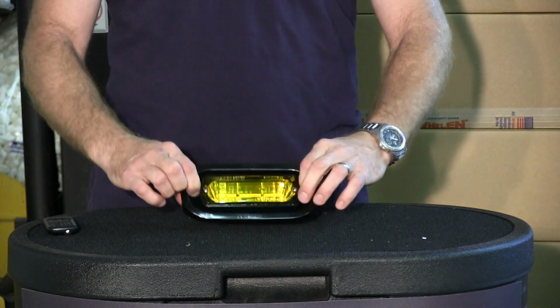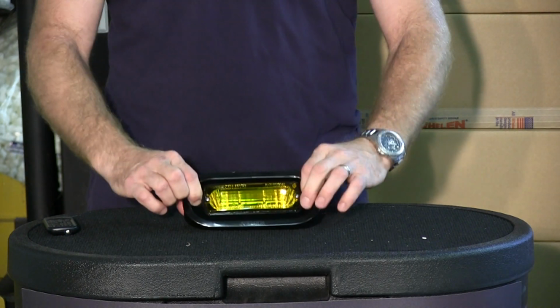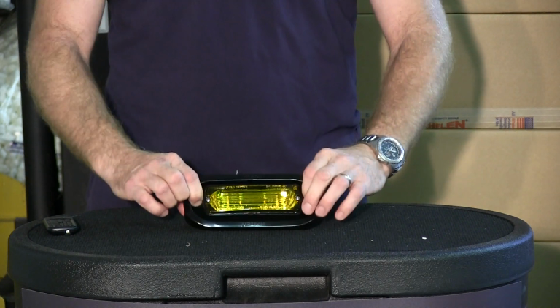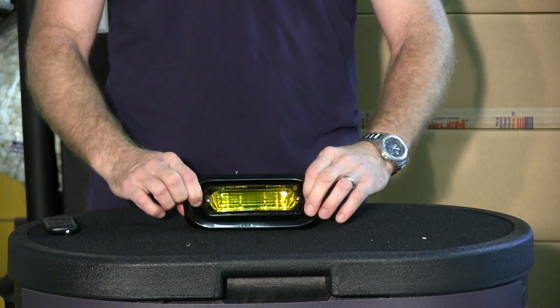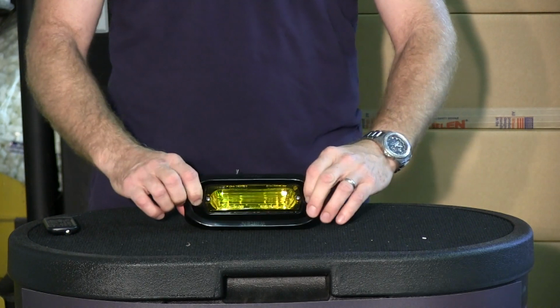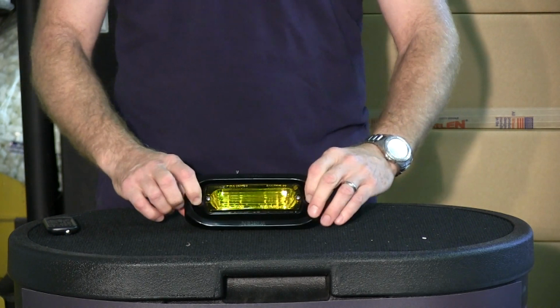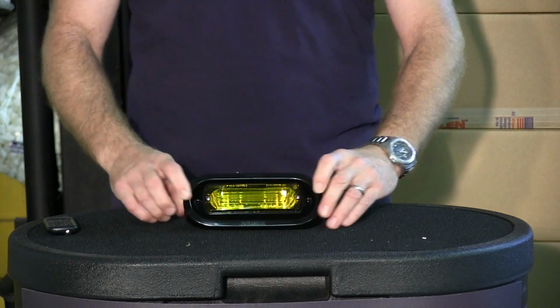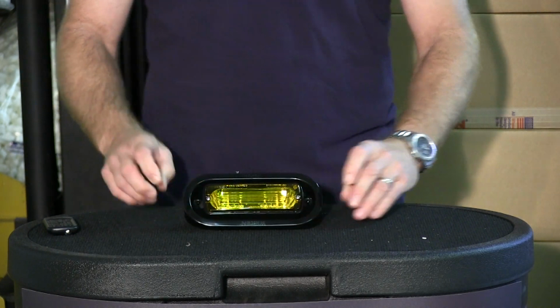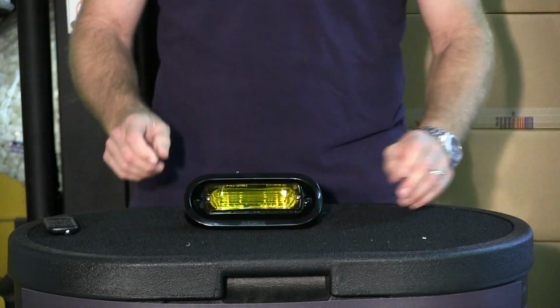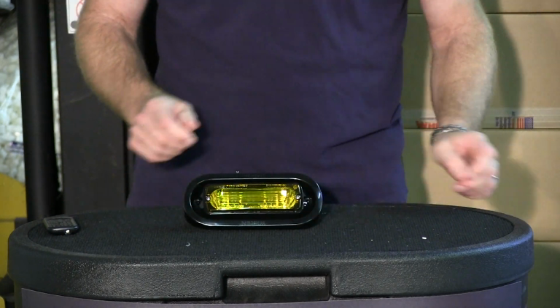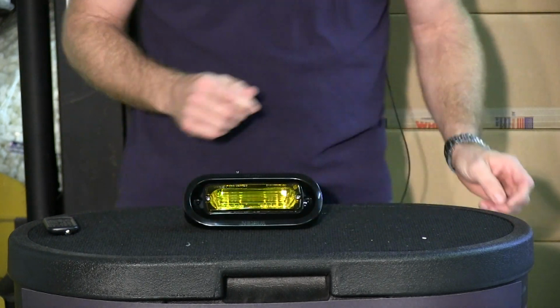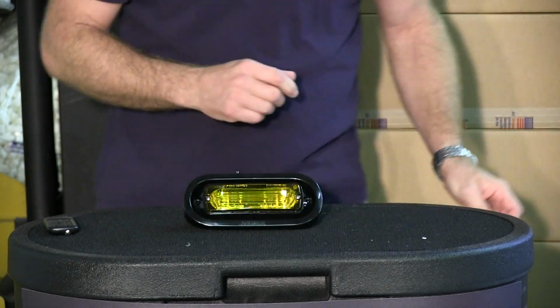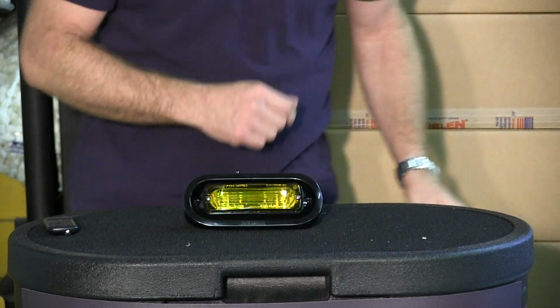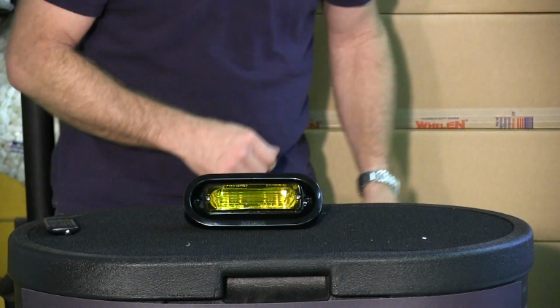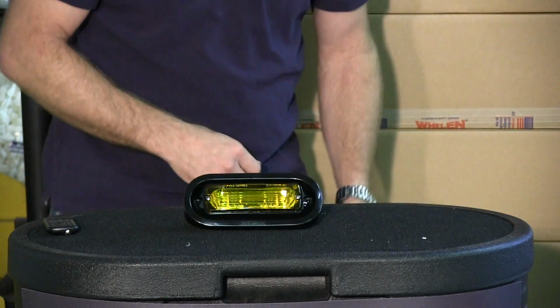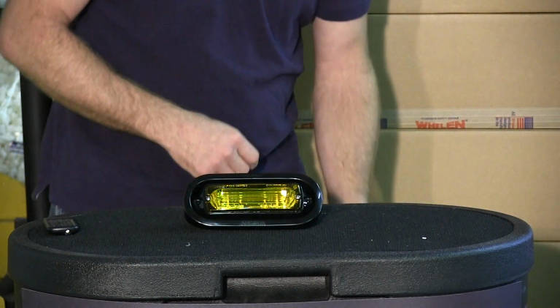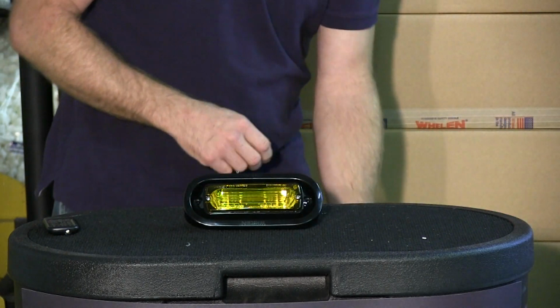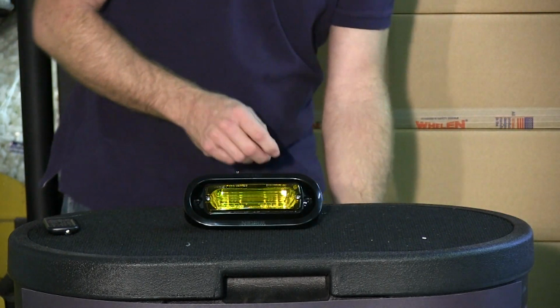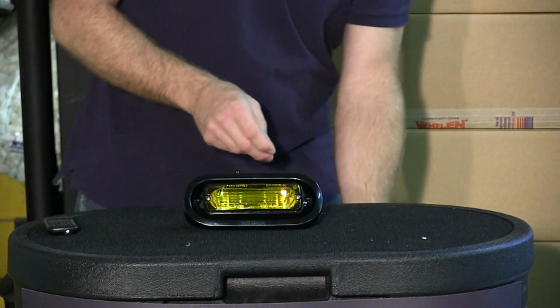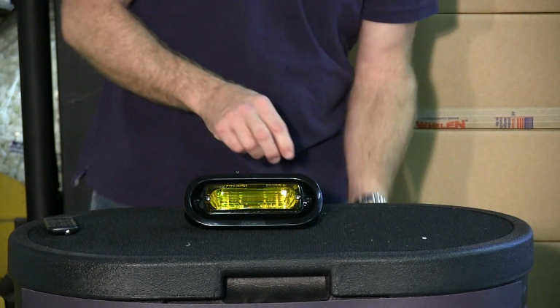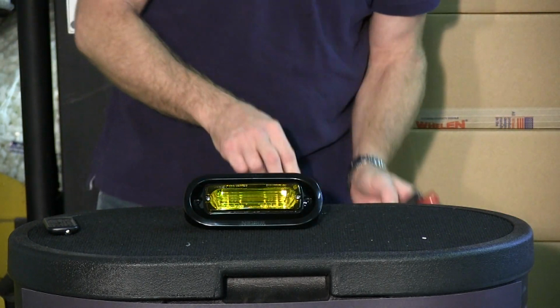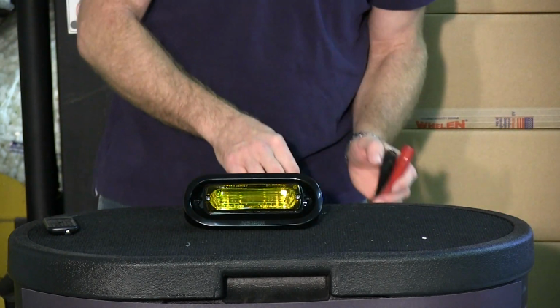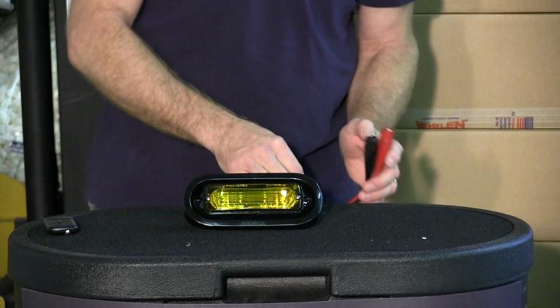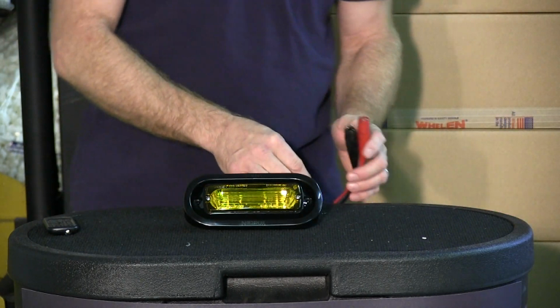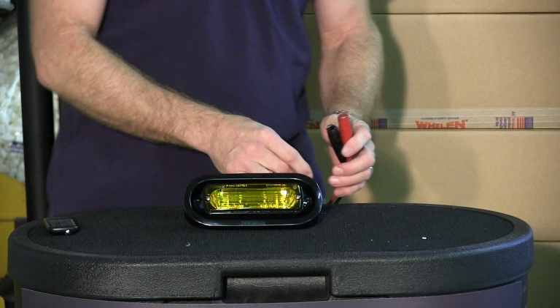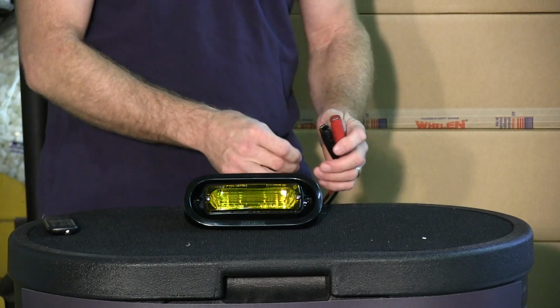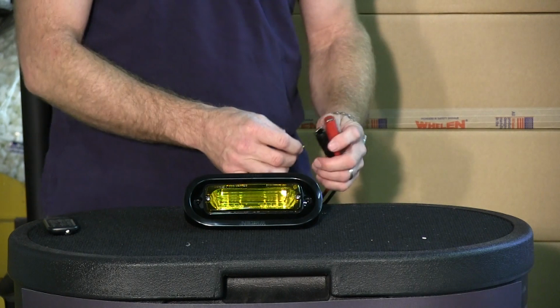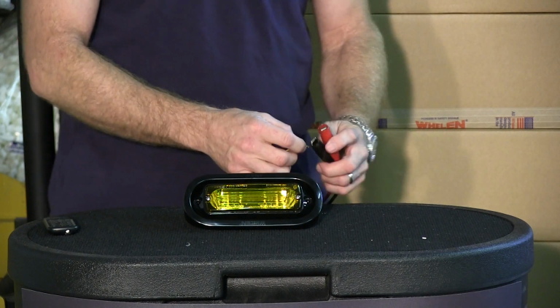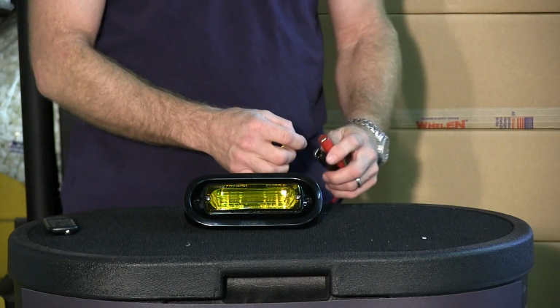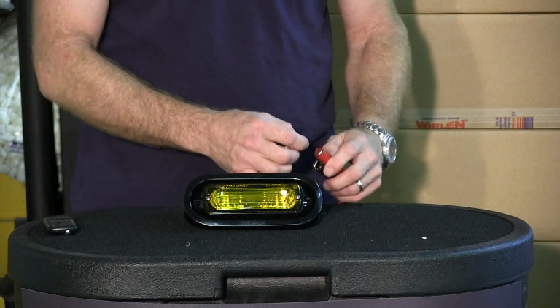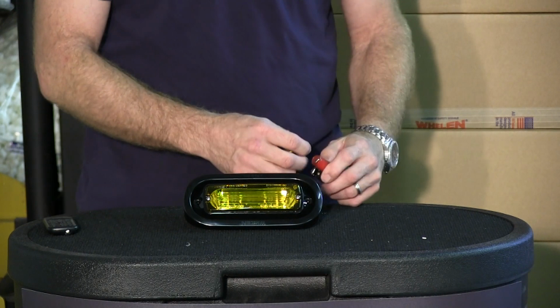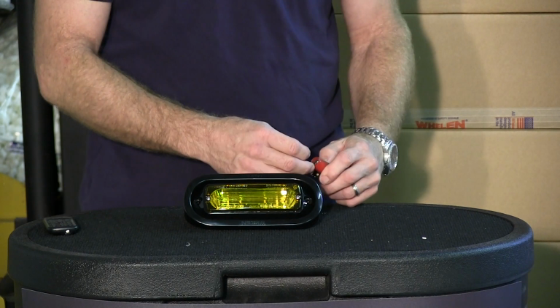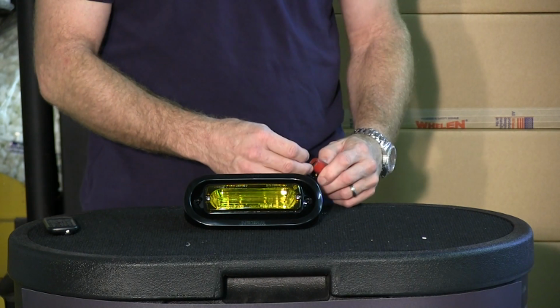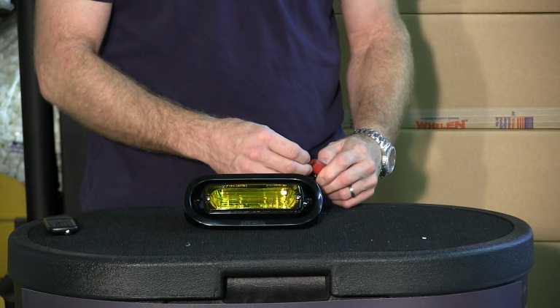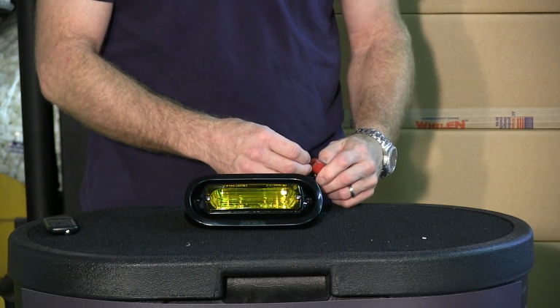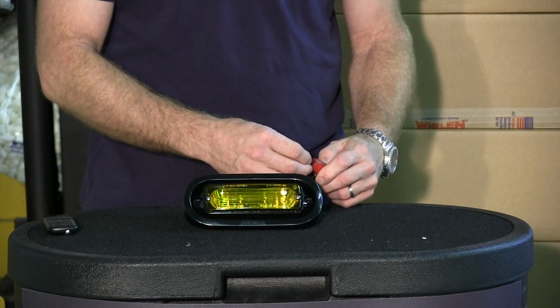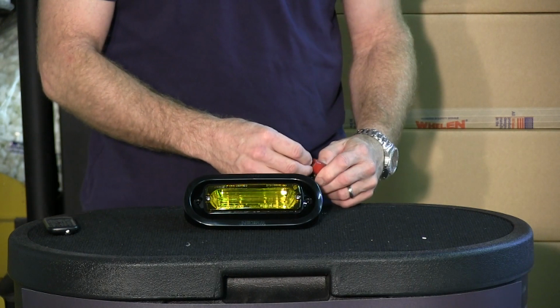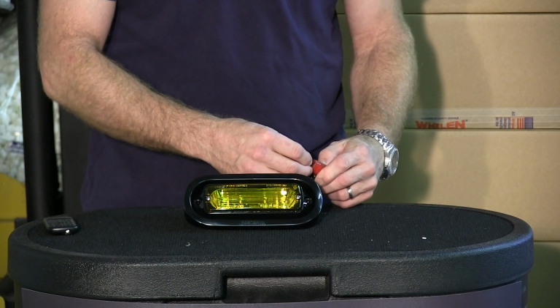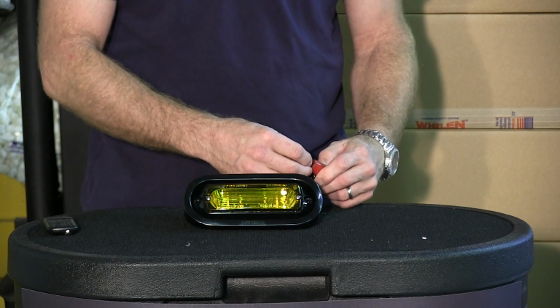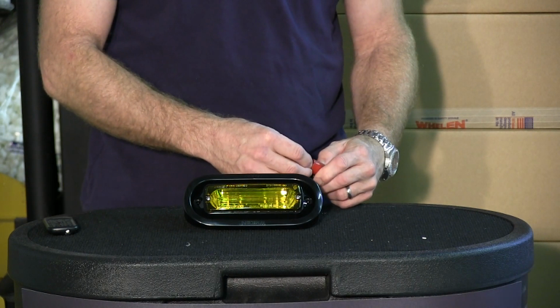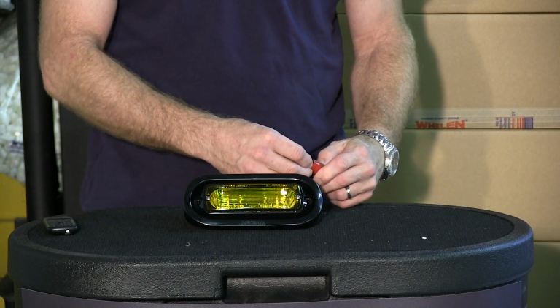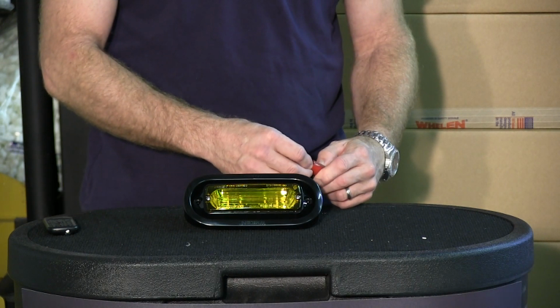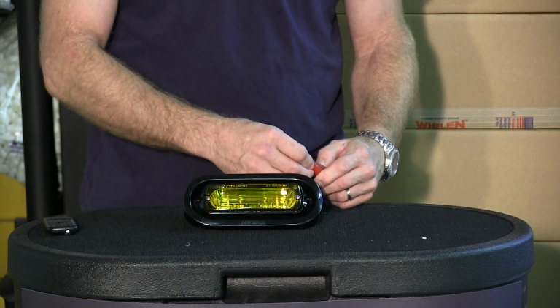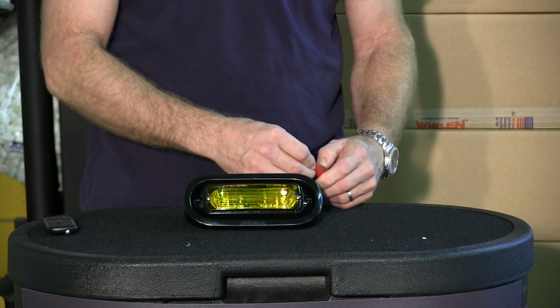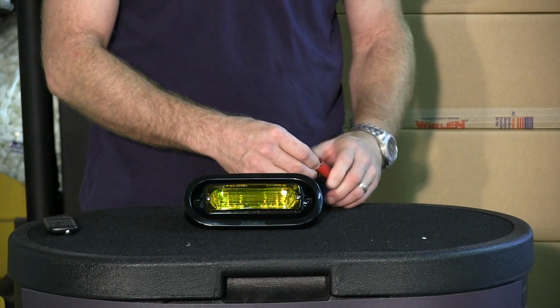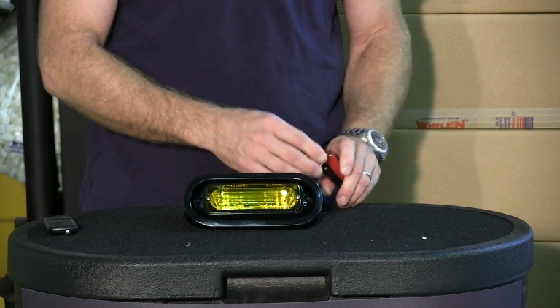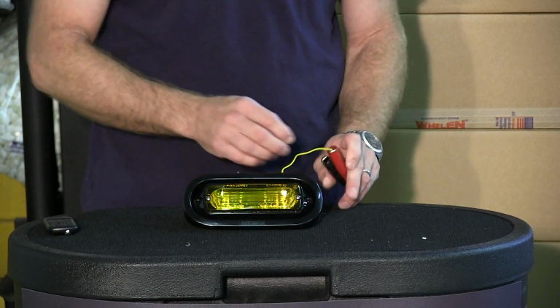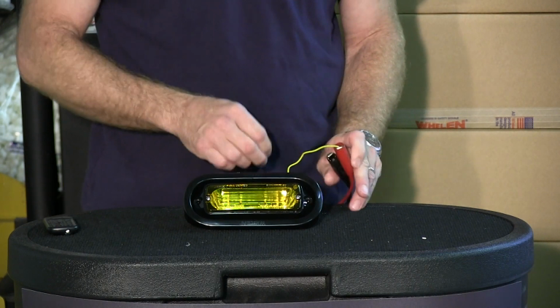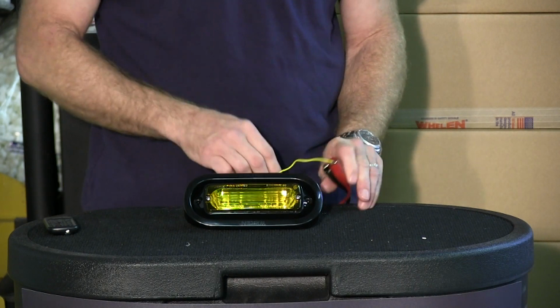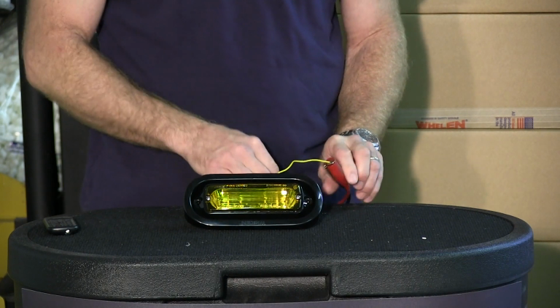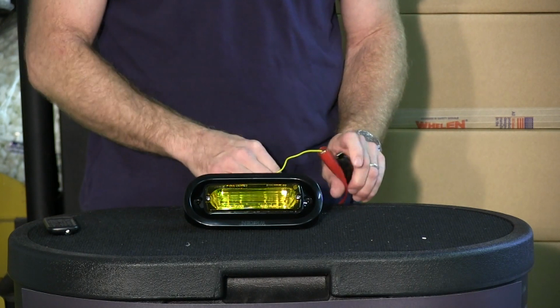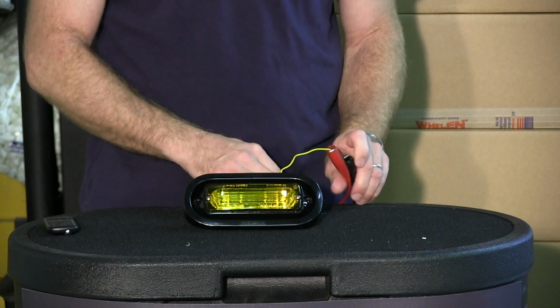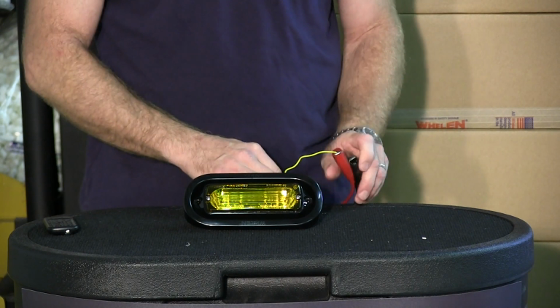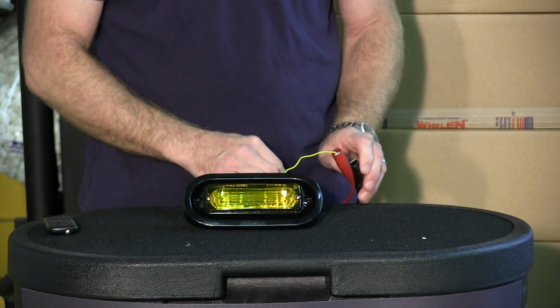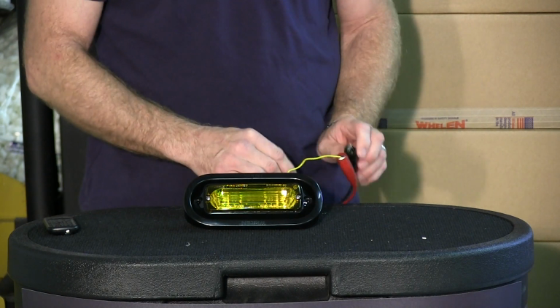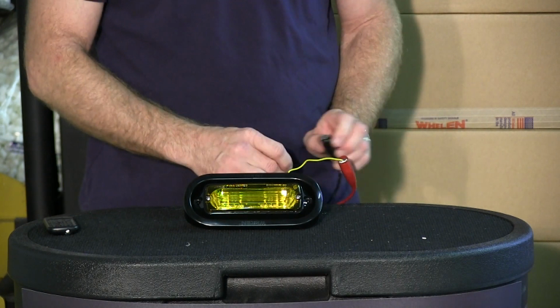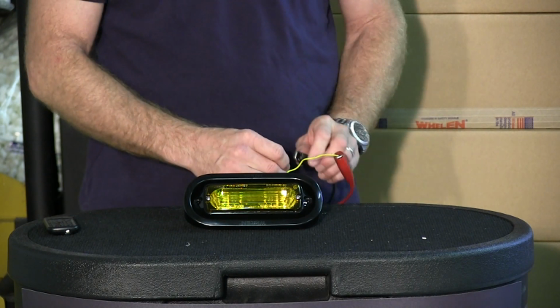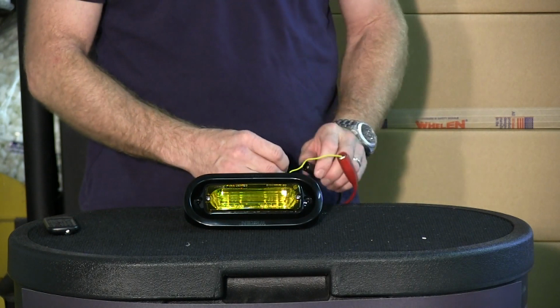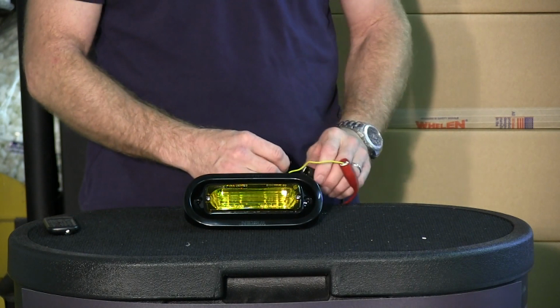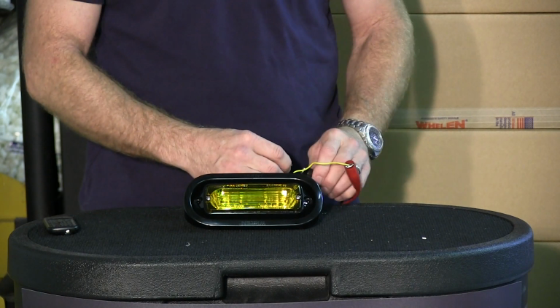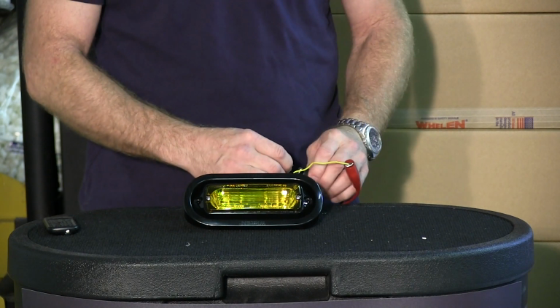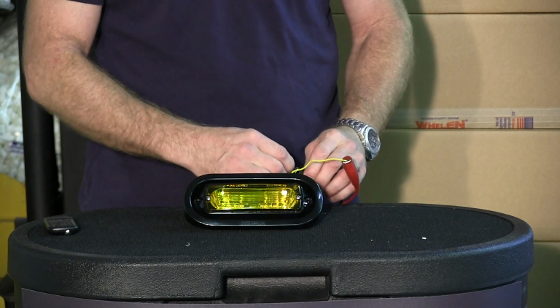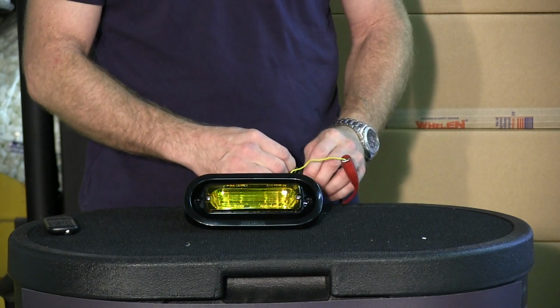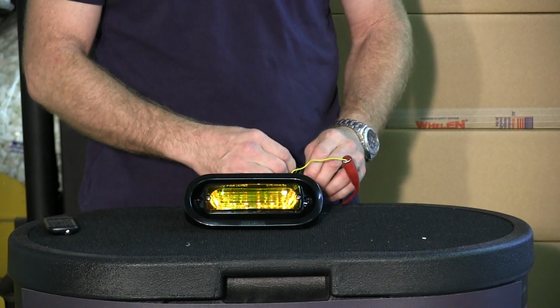Let me demonstrate this light for you. We only have these limited to stock on hand, and they're at a phenomenal price.